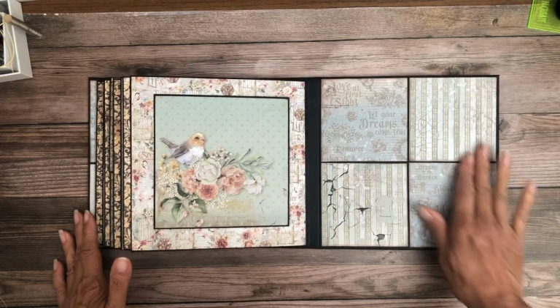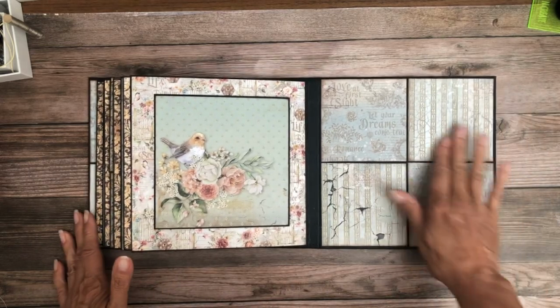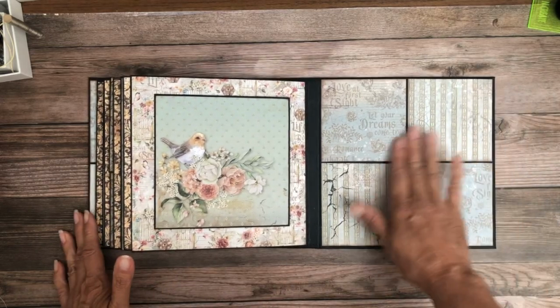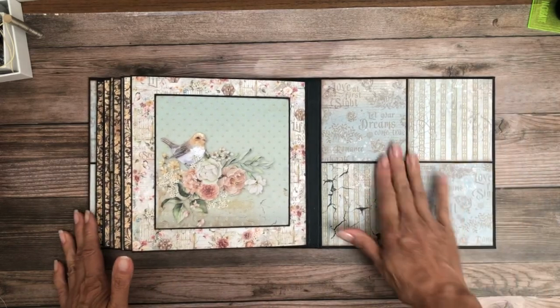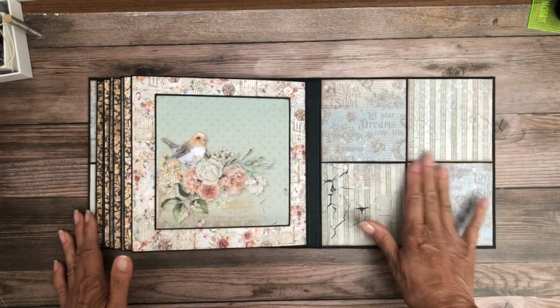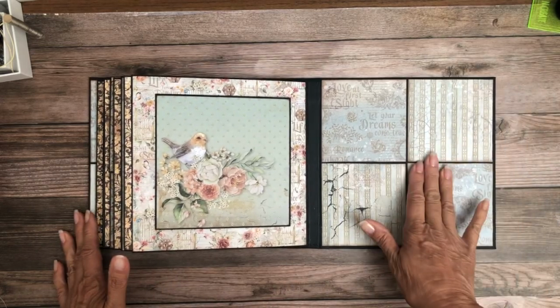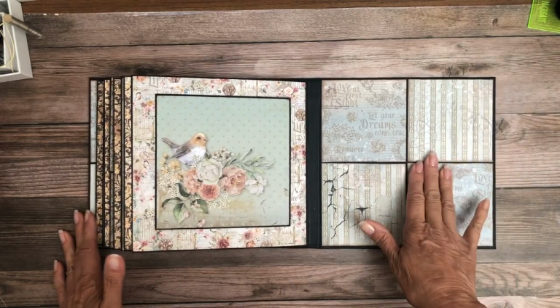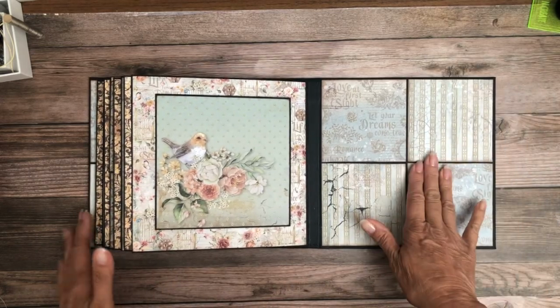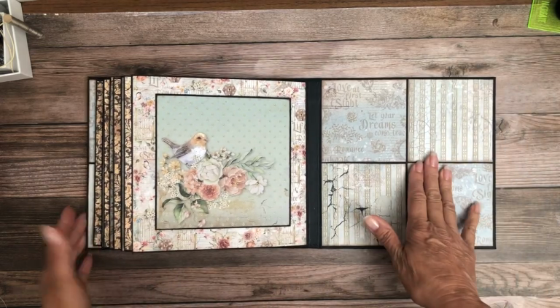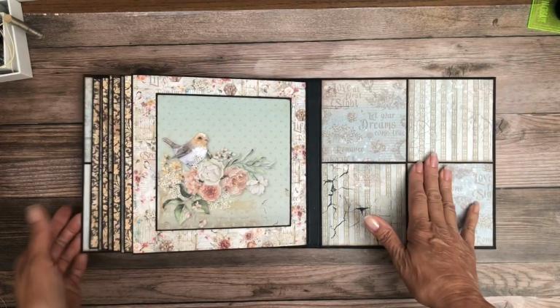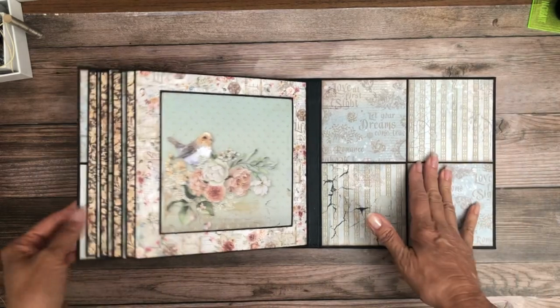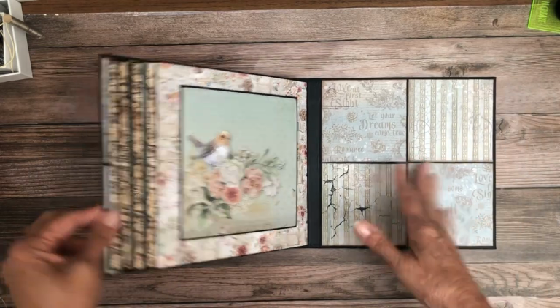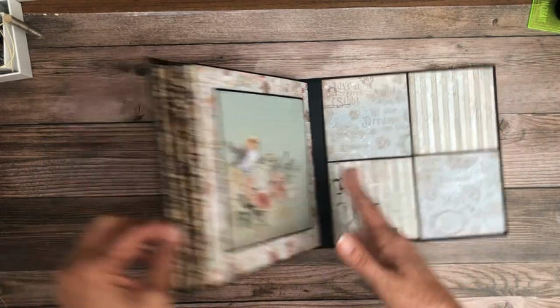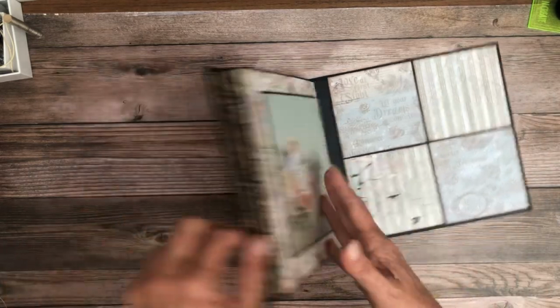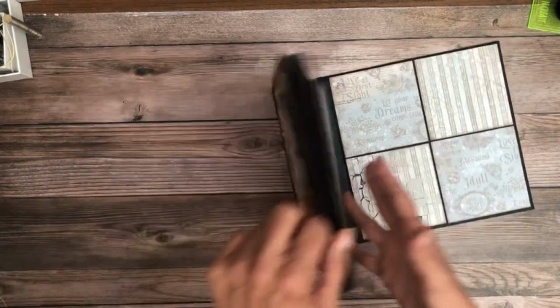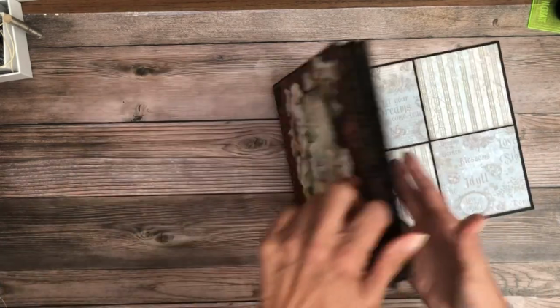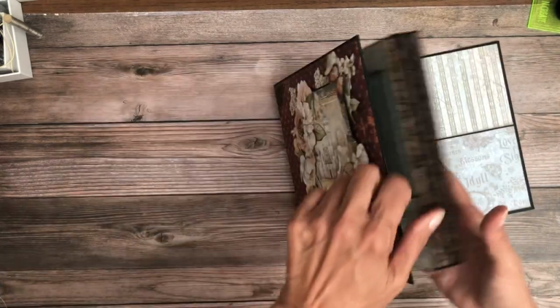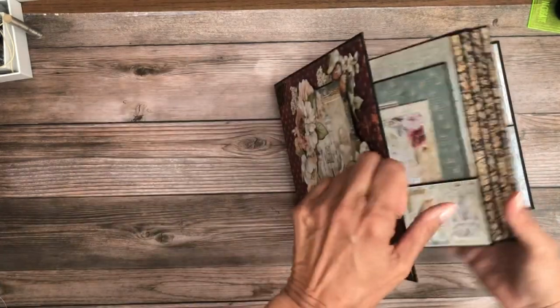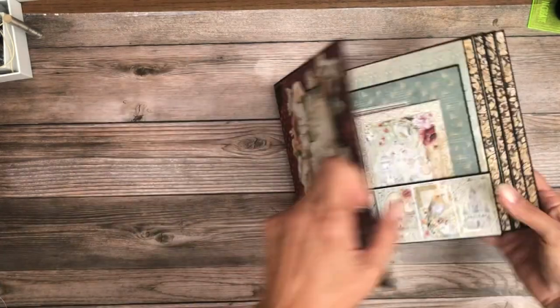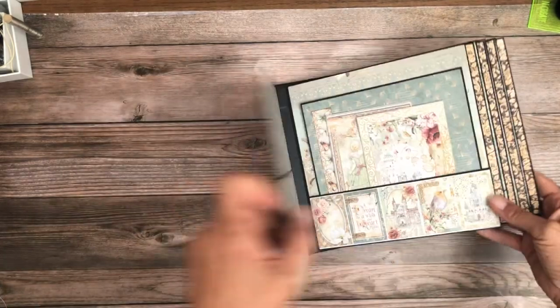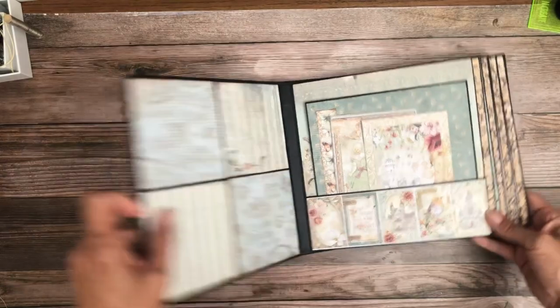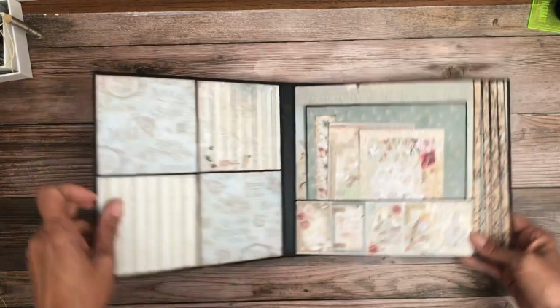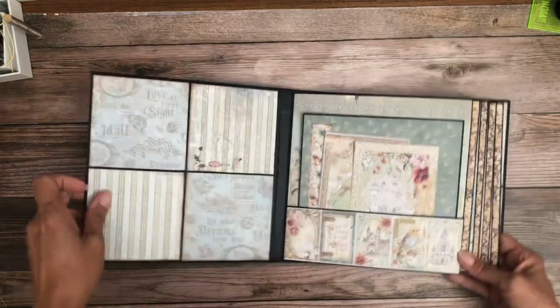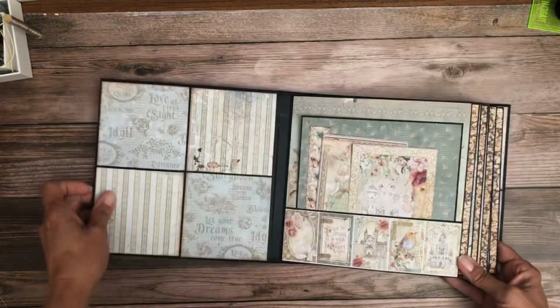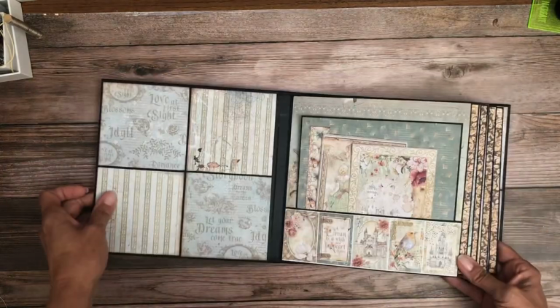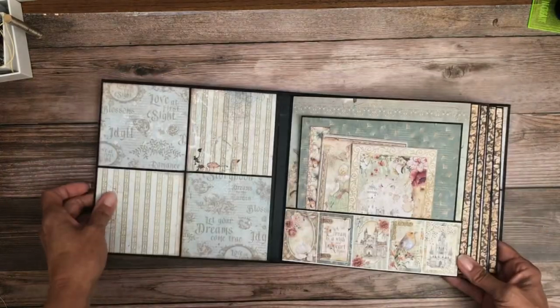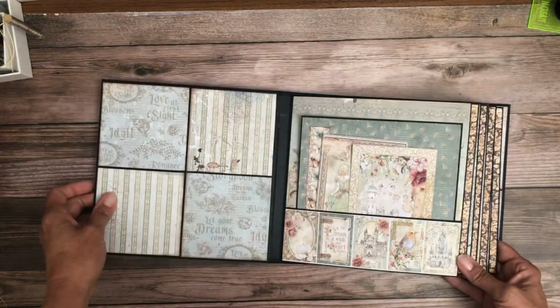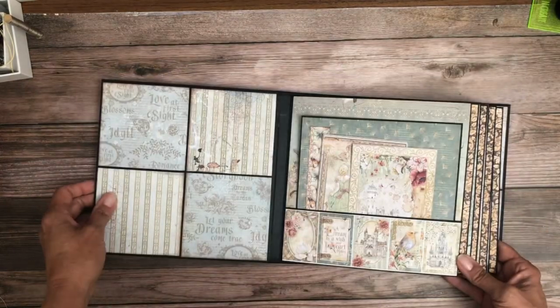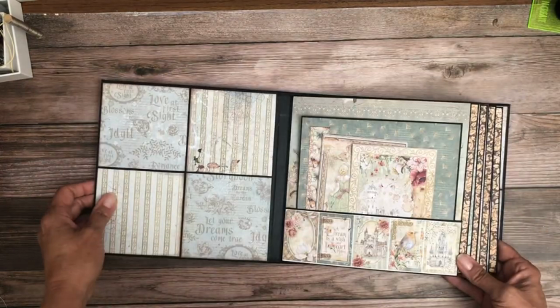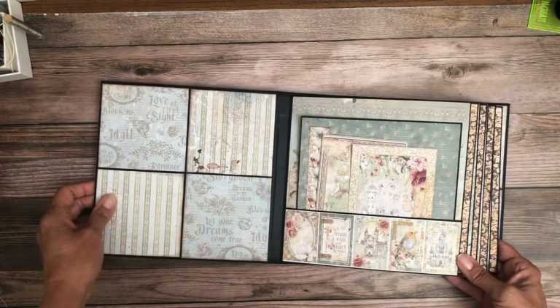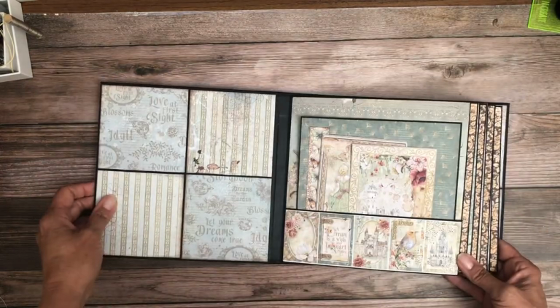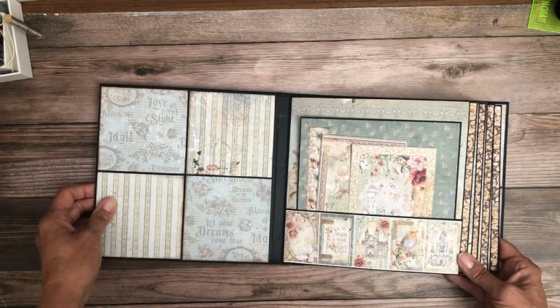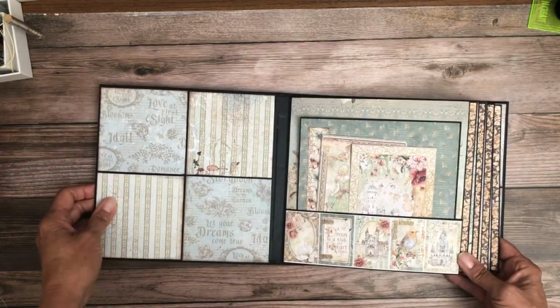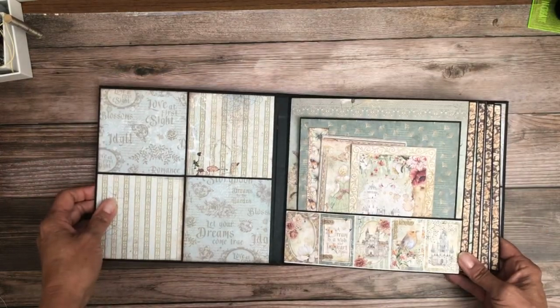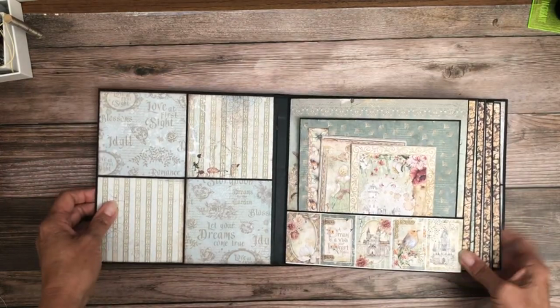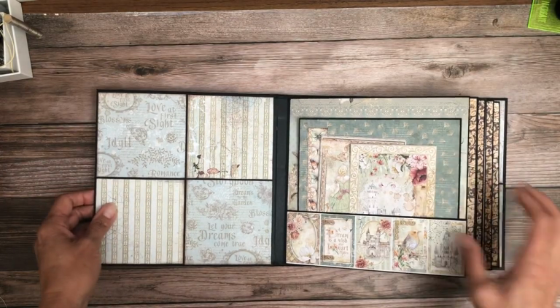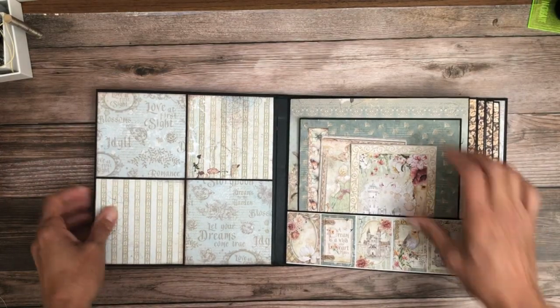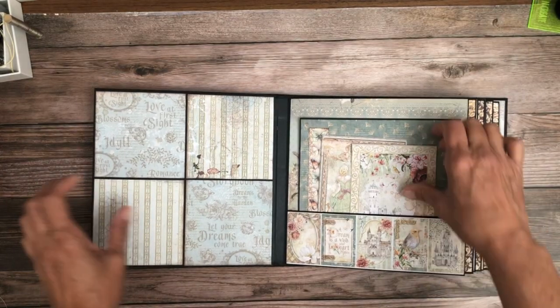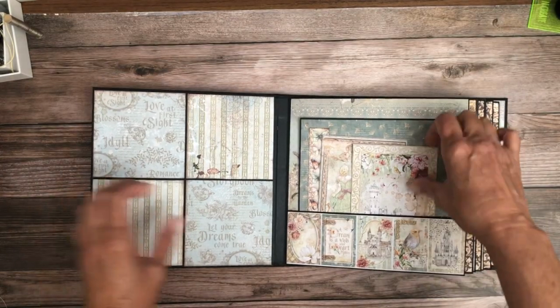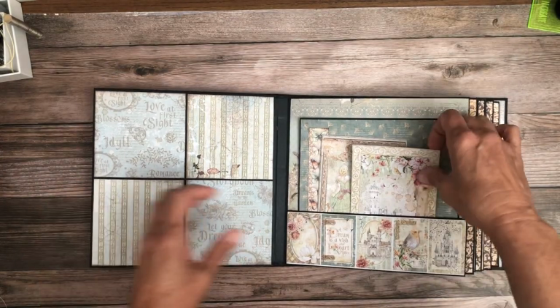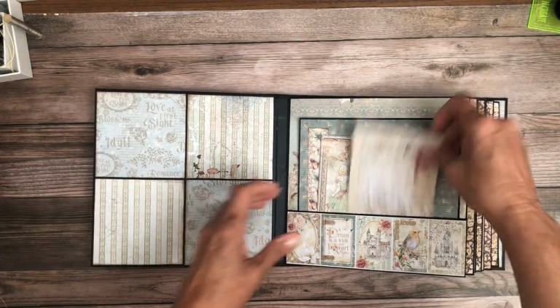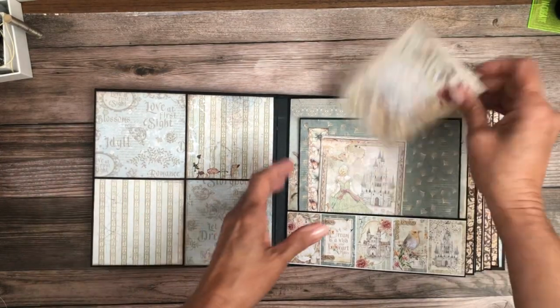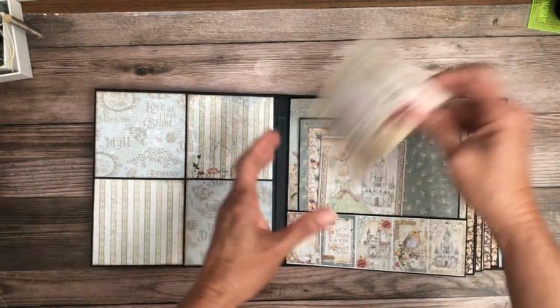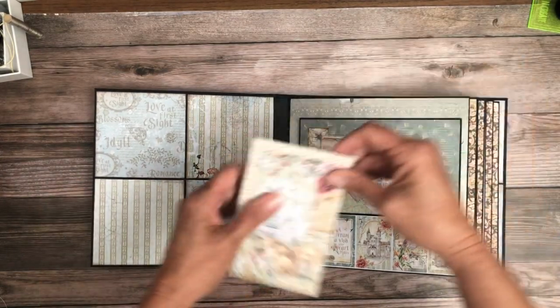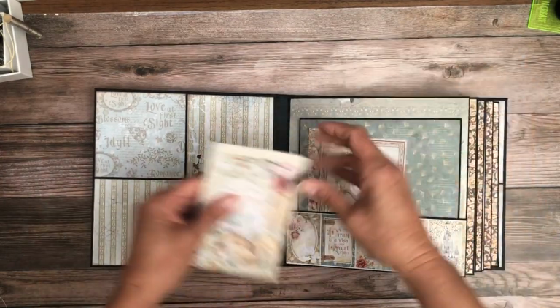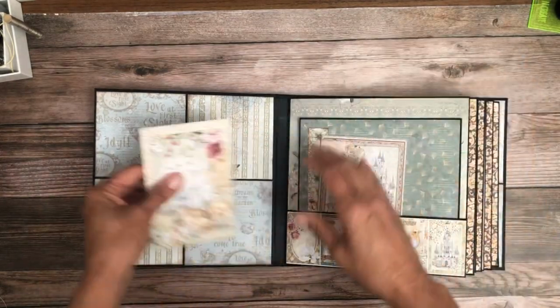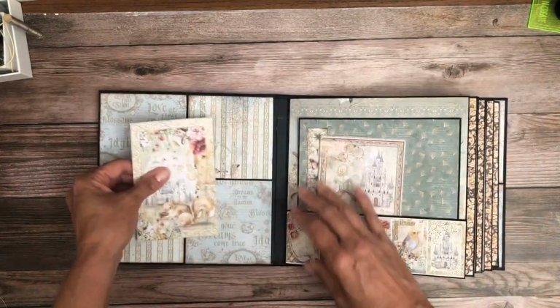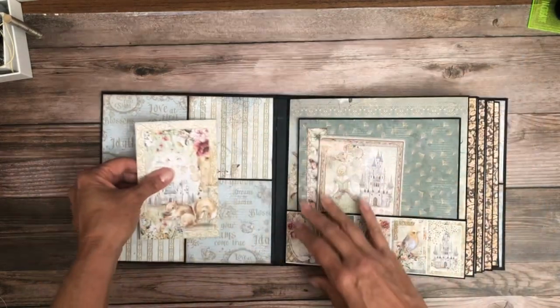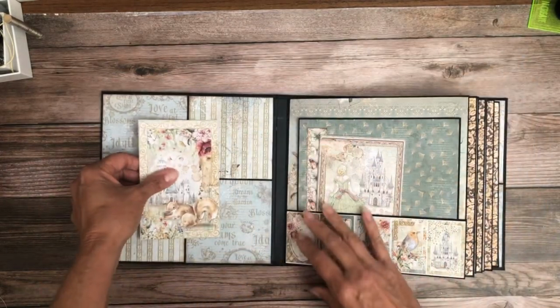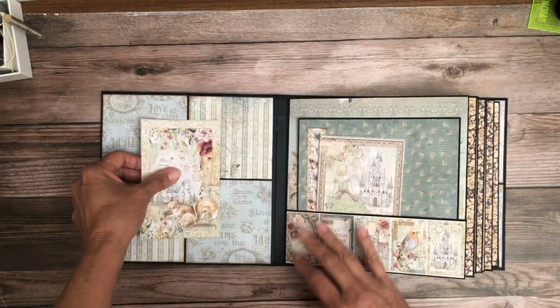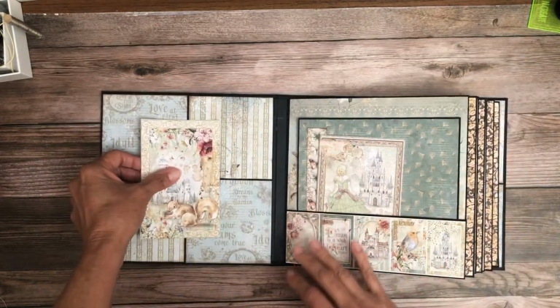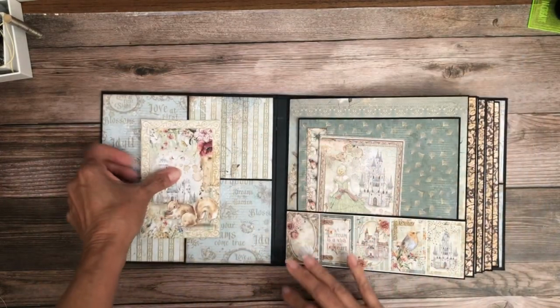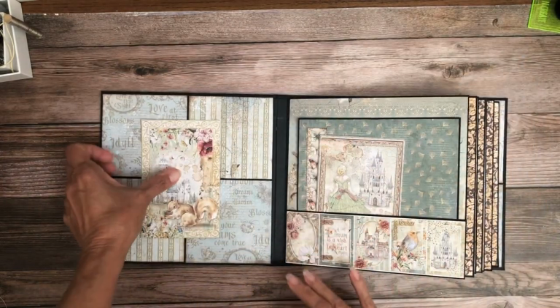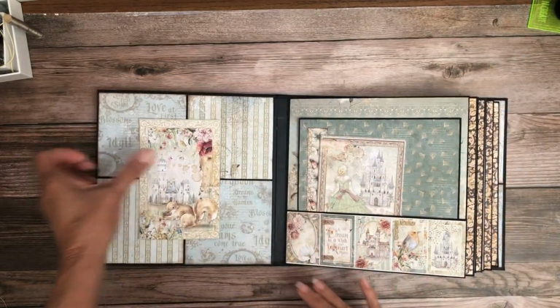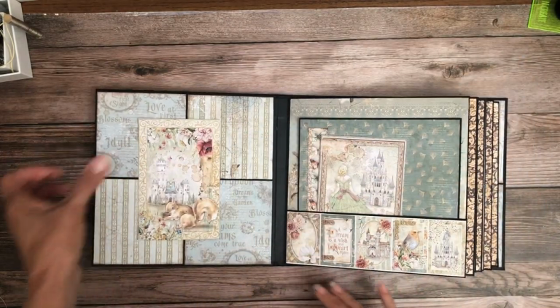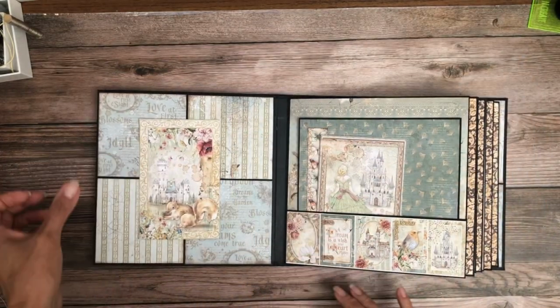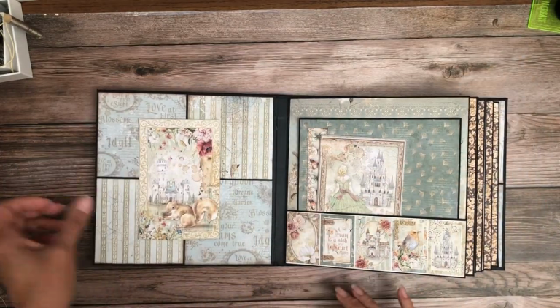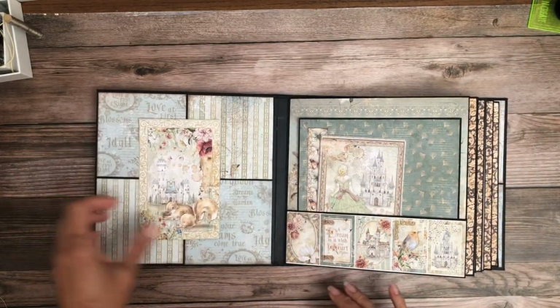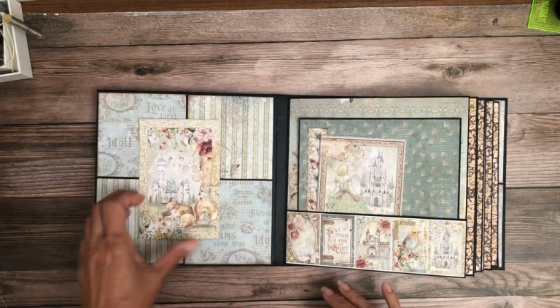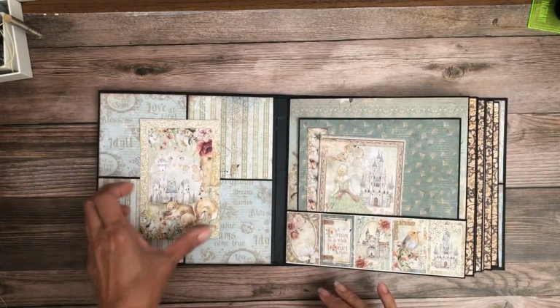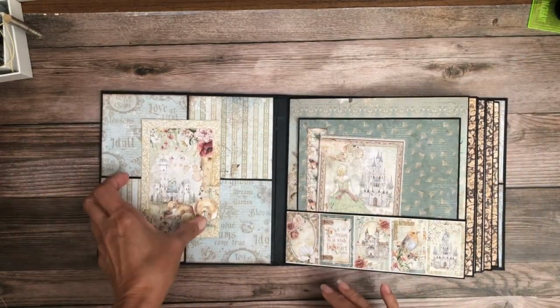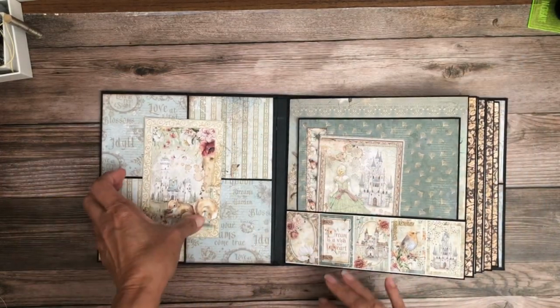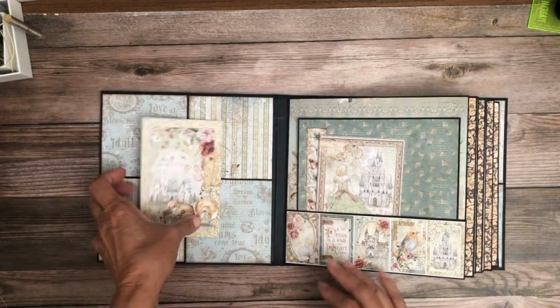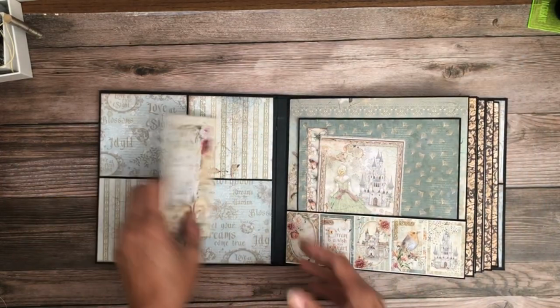Over here you see the same grid that we had in the front and I think it makes for a nice background for photos.